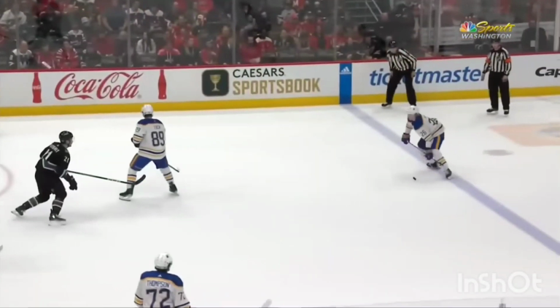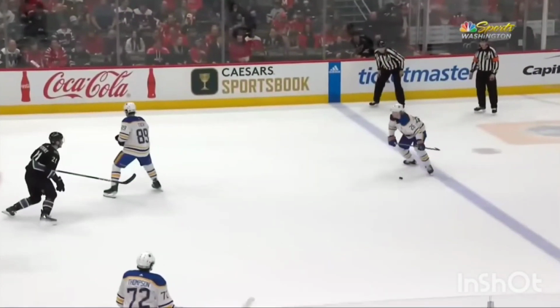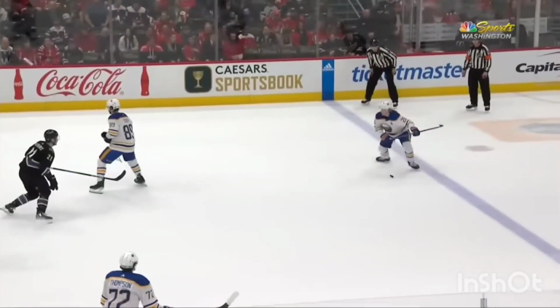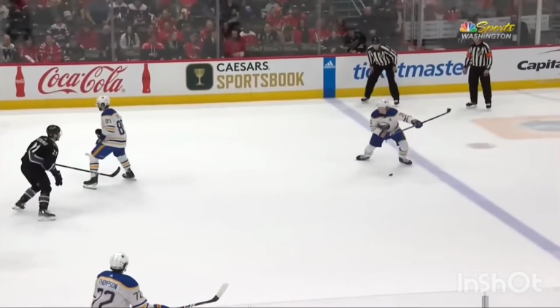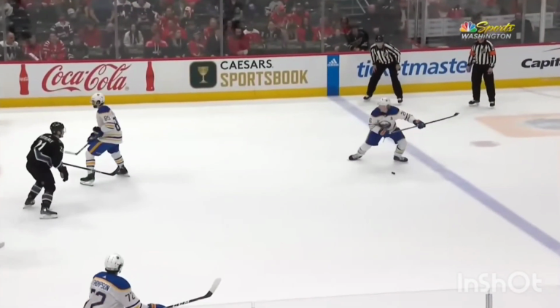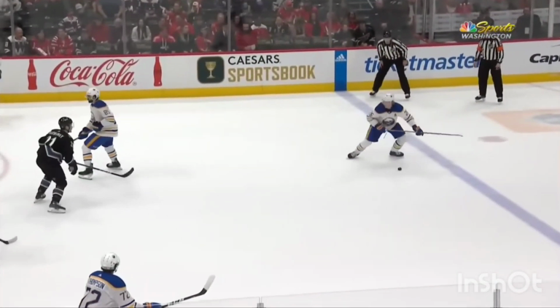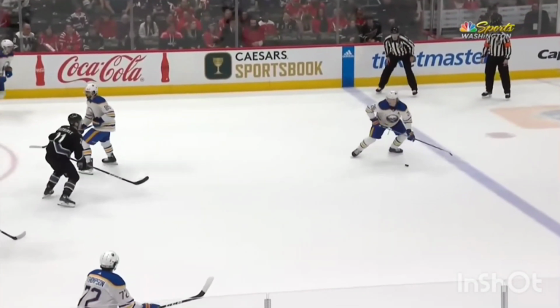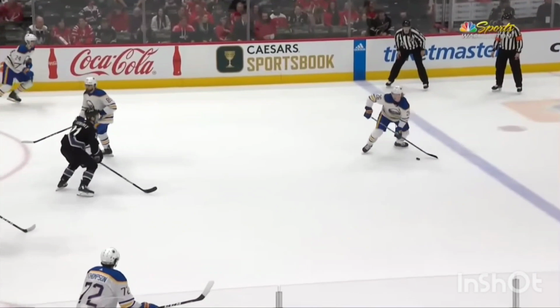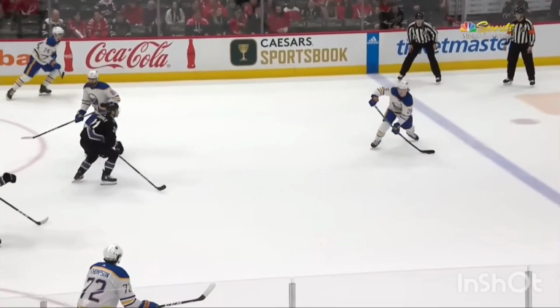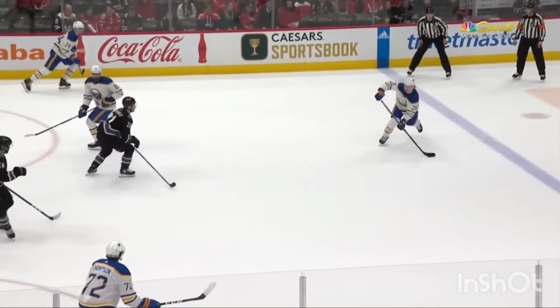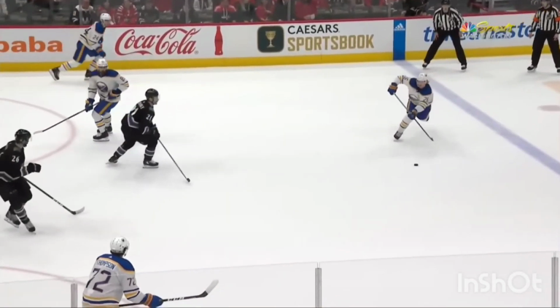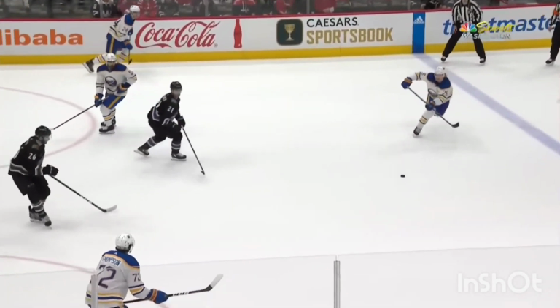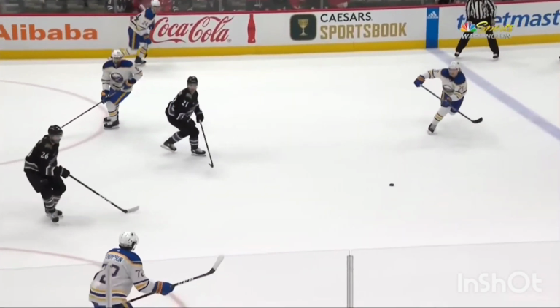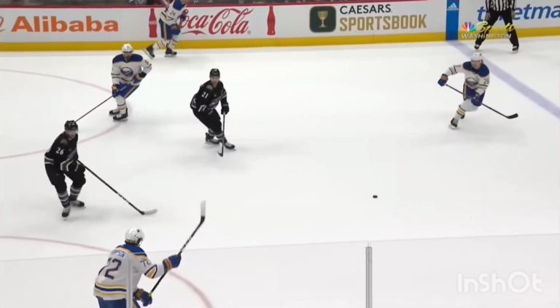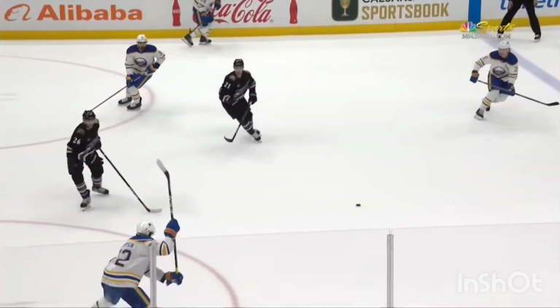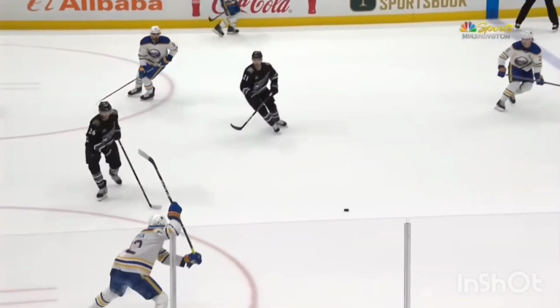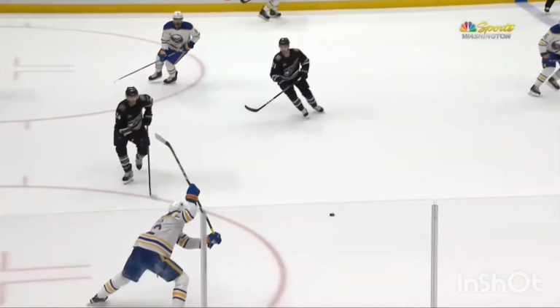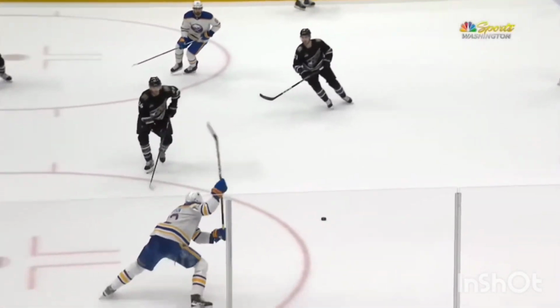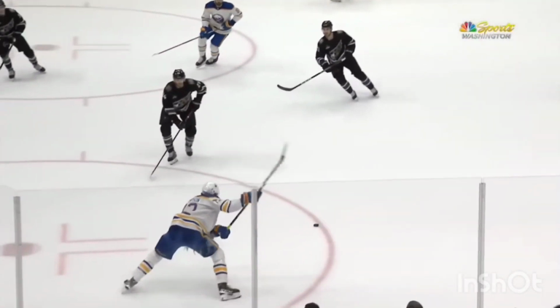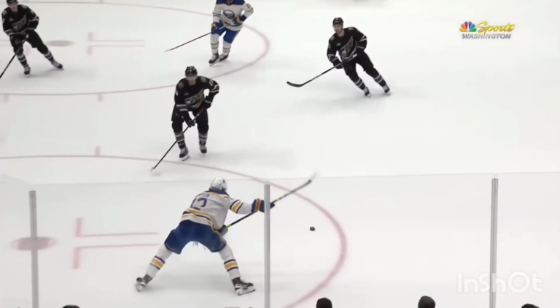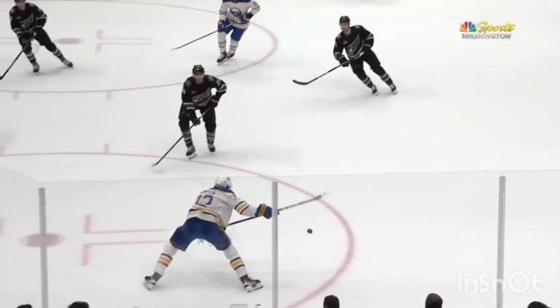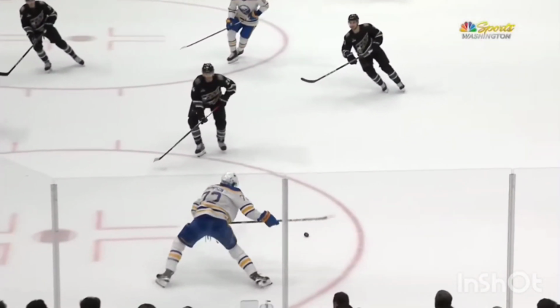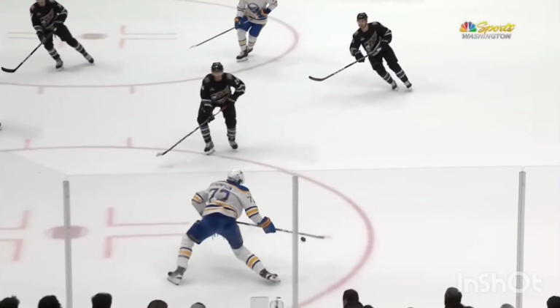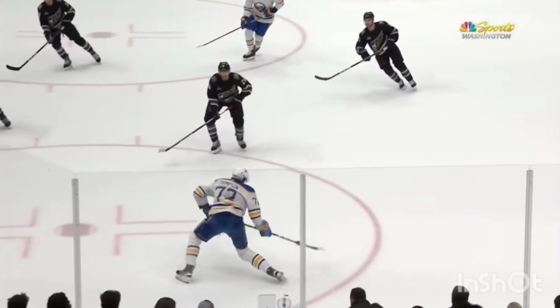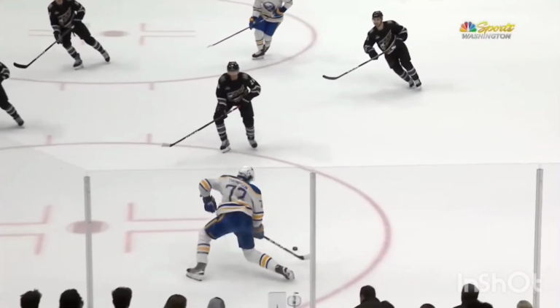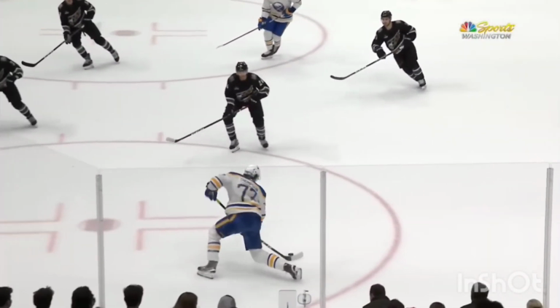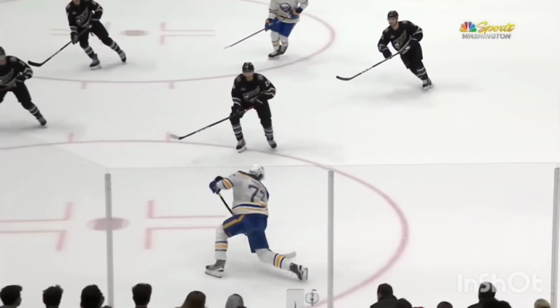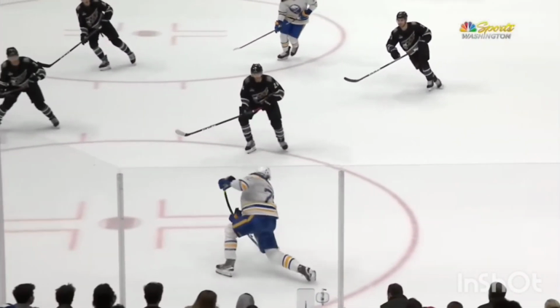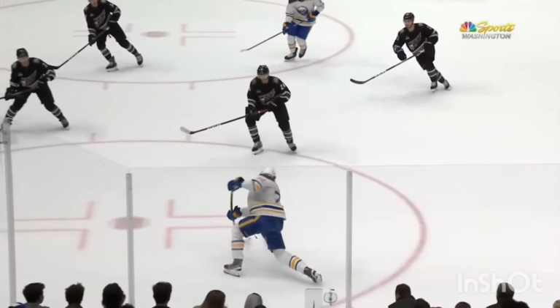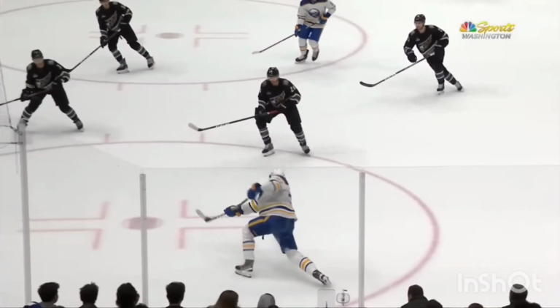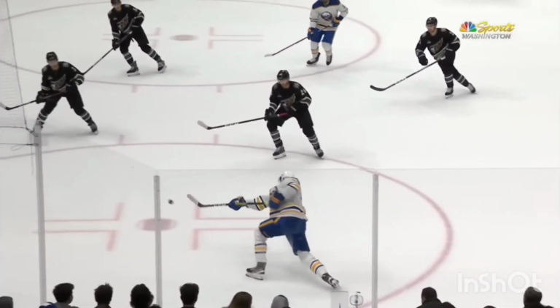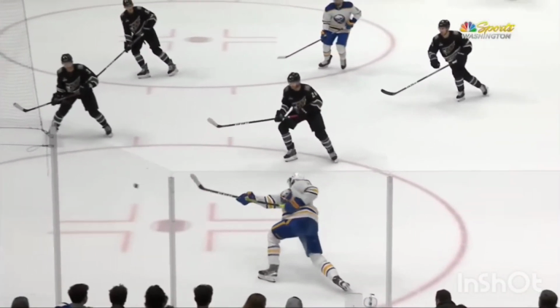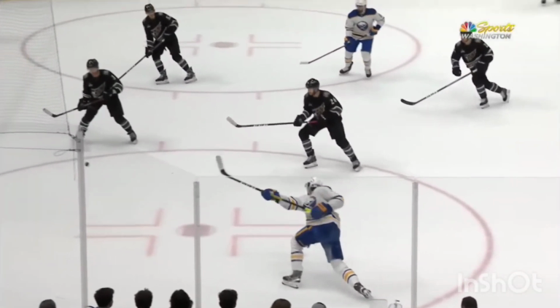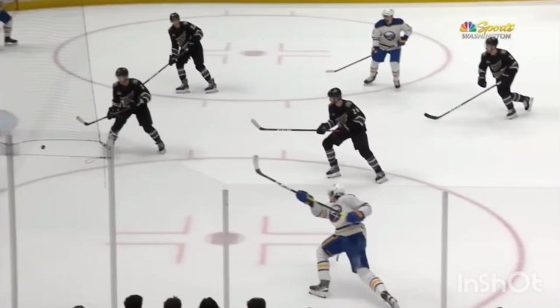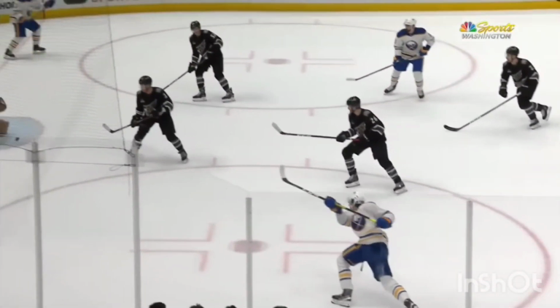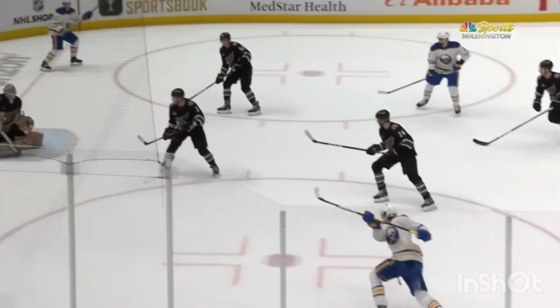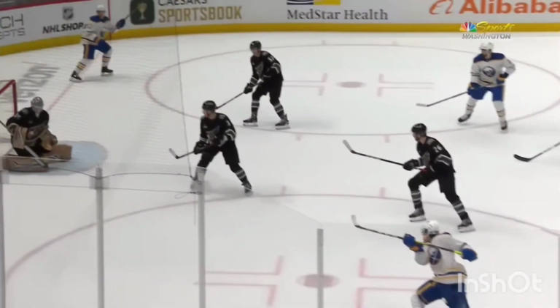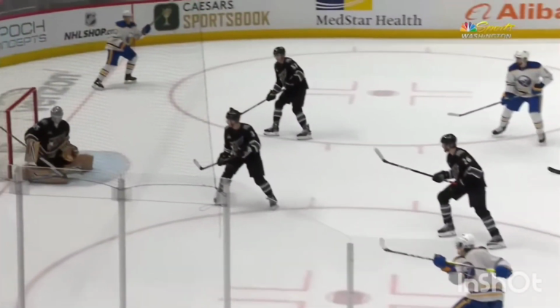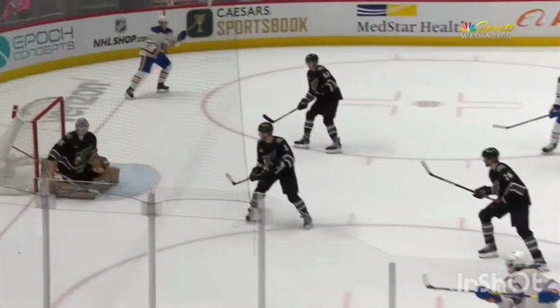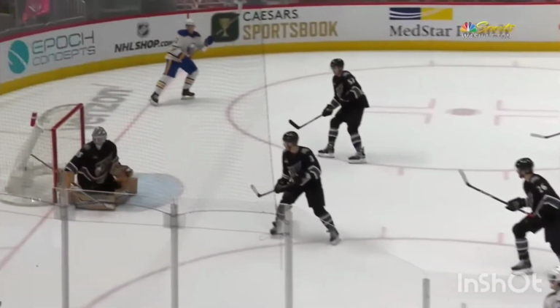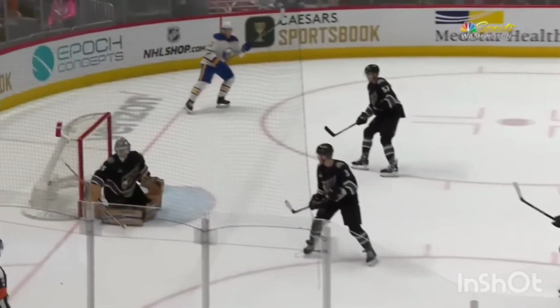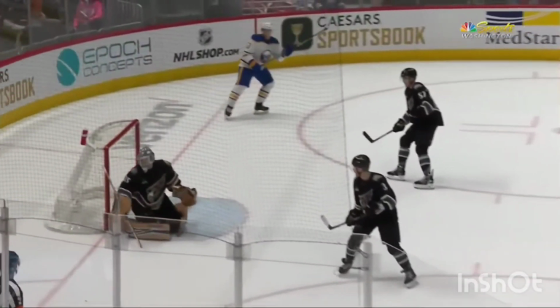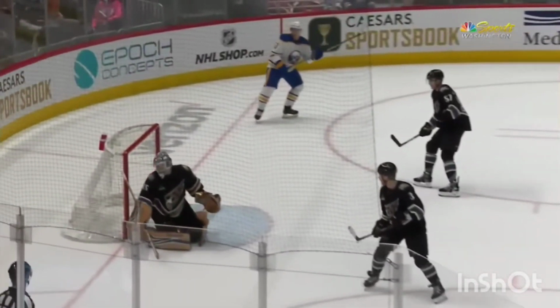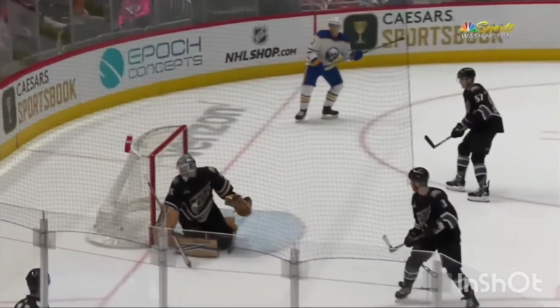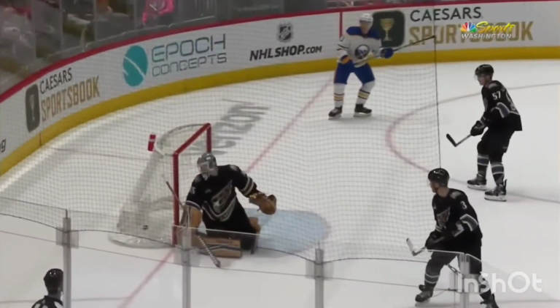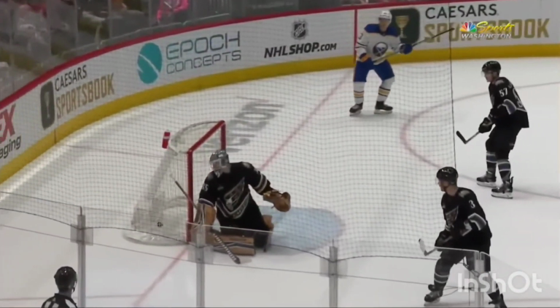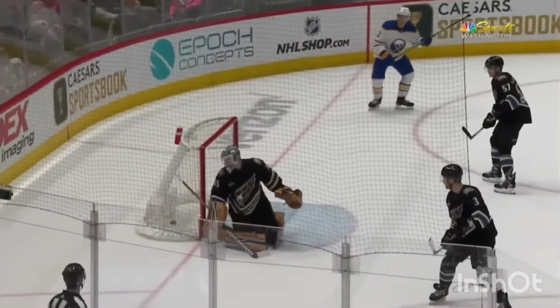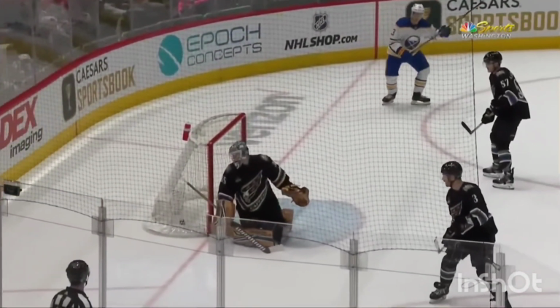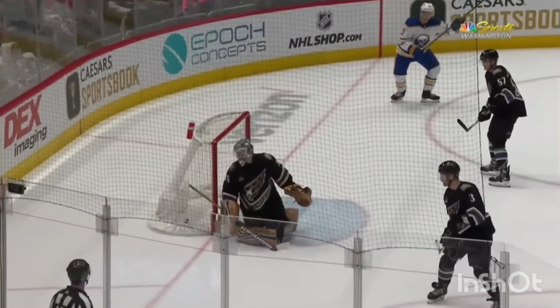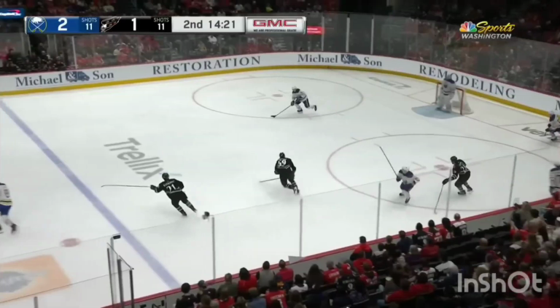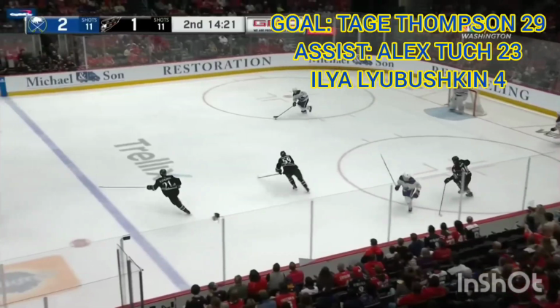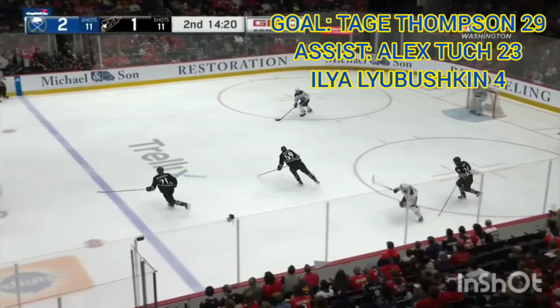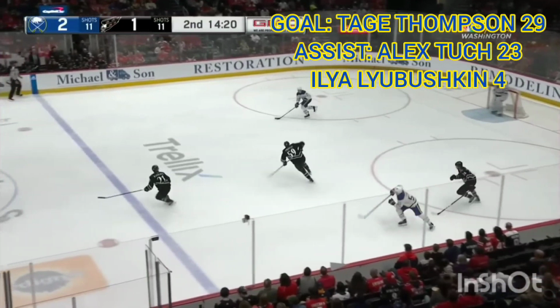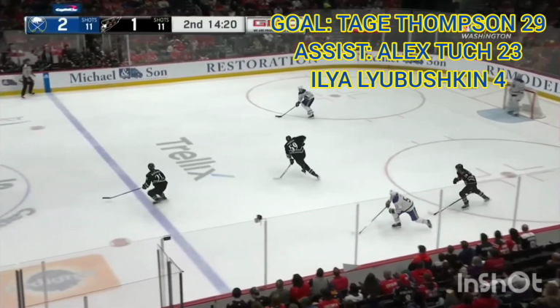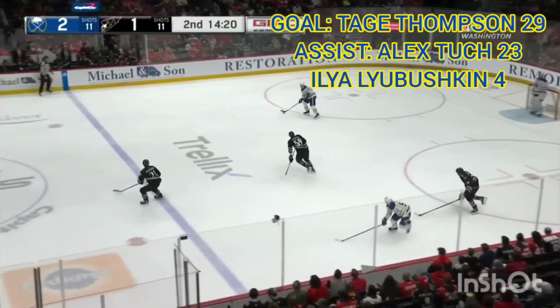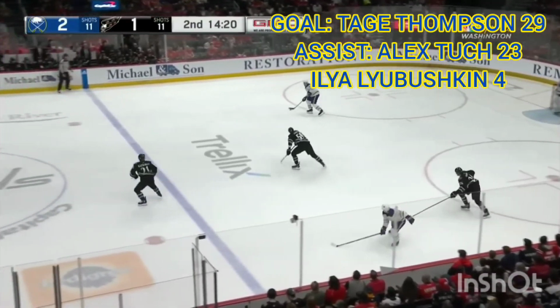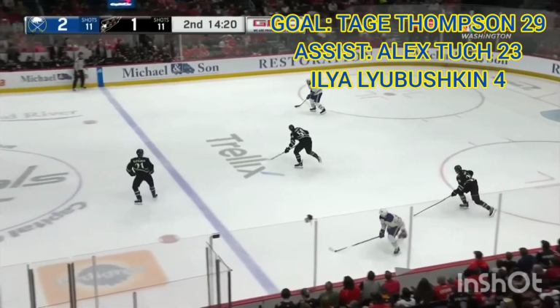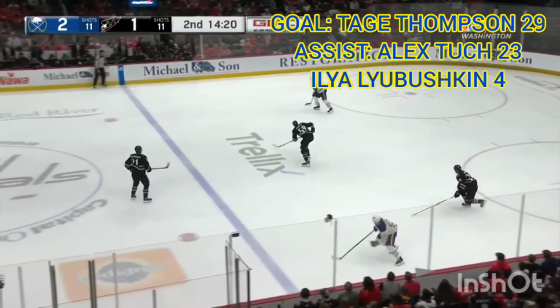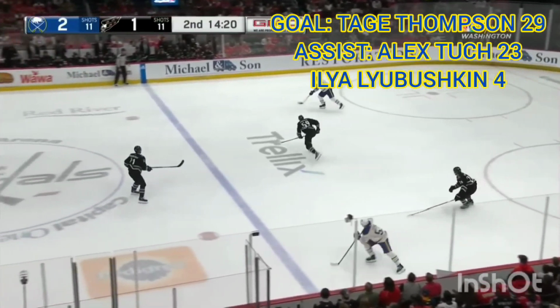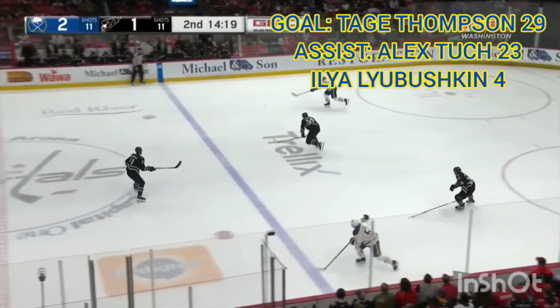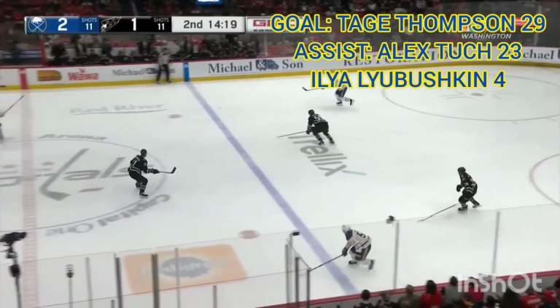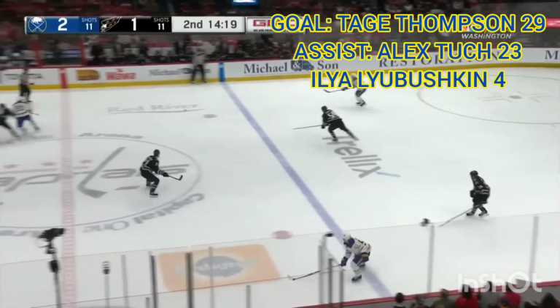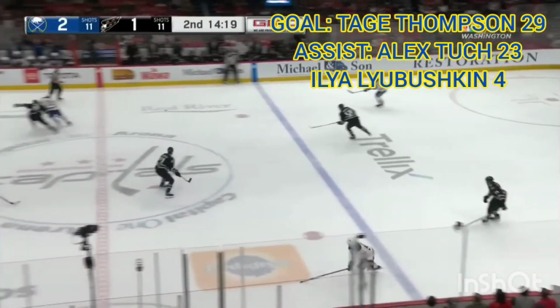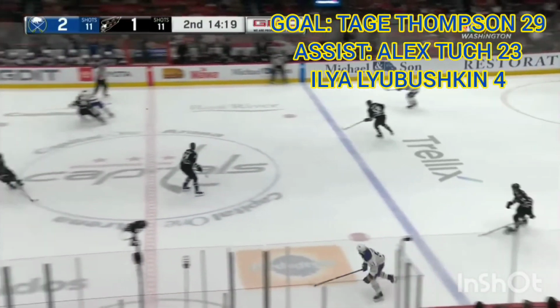That is a hundred-mile-an-hour-plus slap shot, one-timer with a little bit of roll on it. He's leading where it matters most — 2-1.